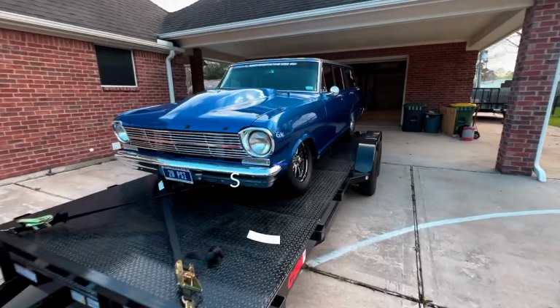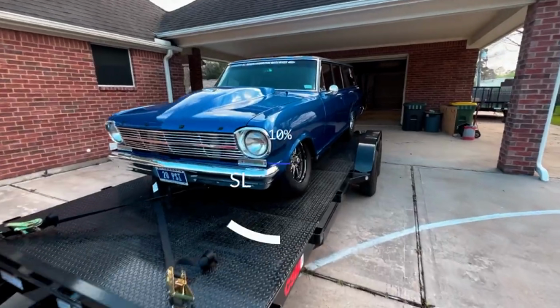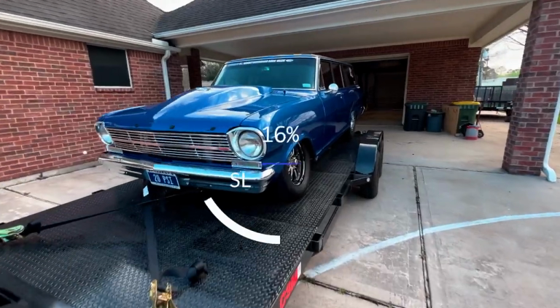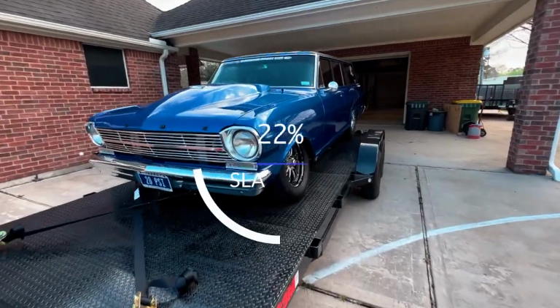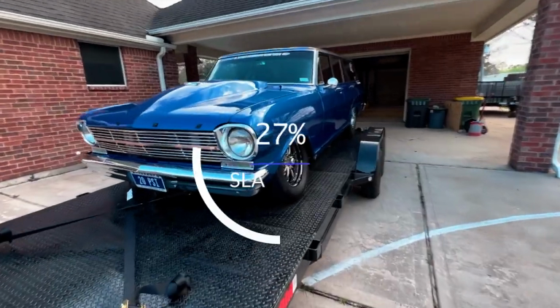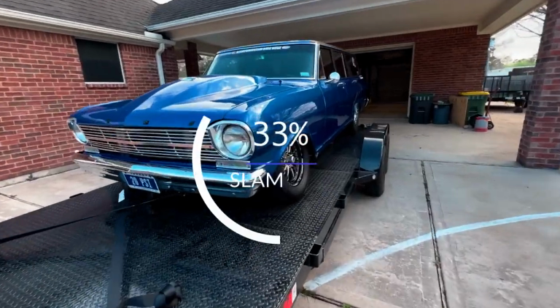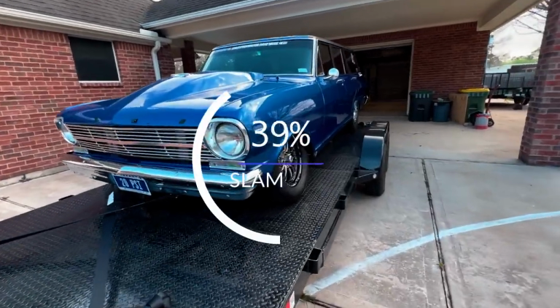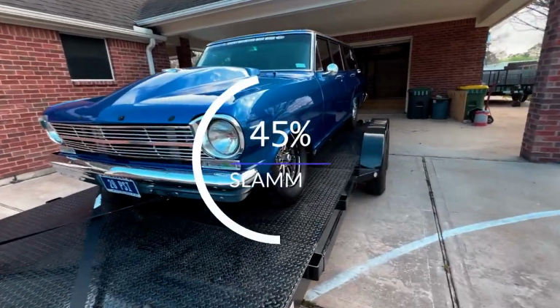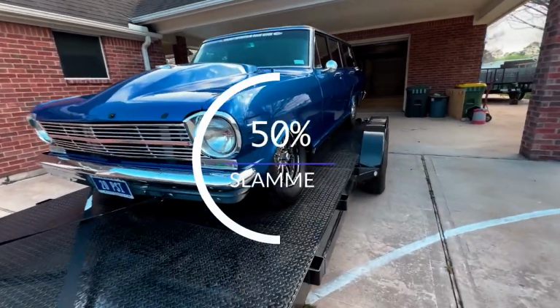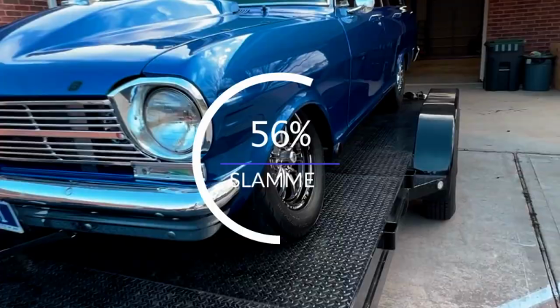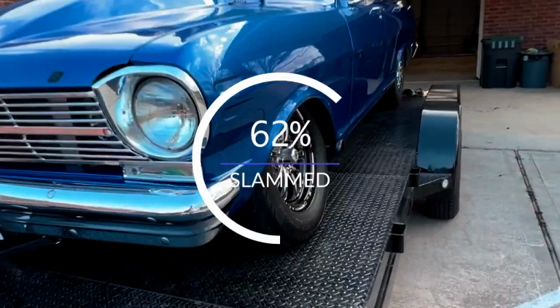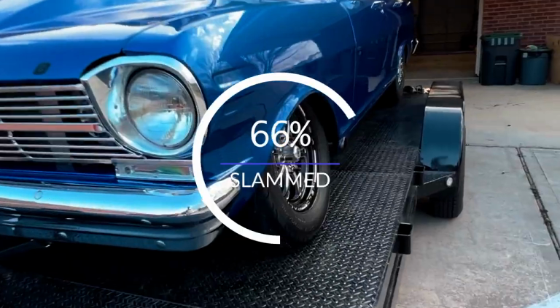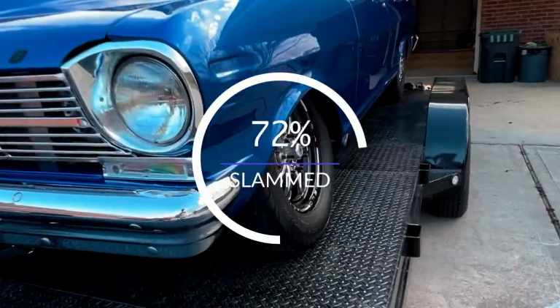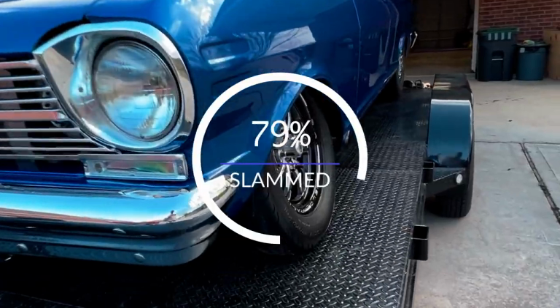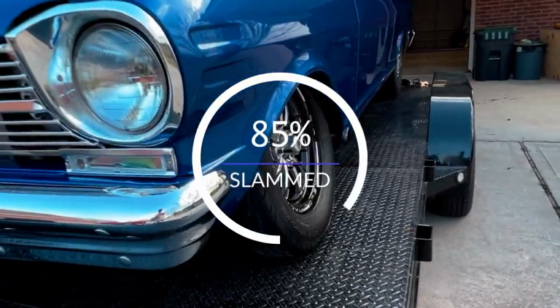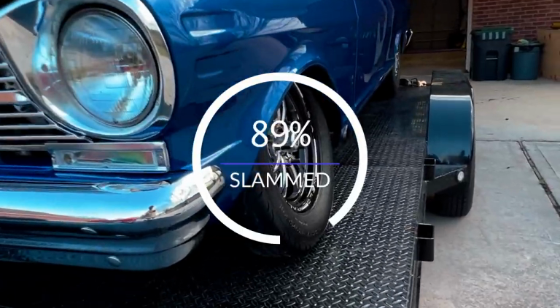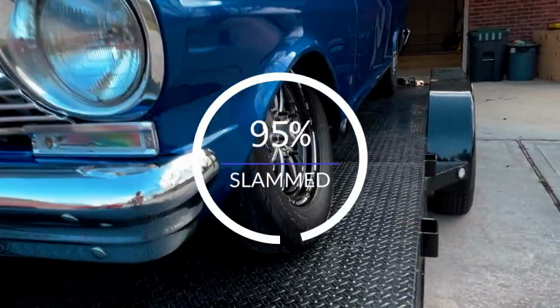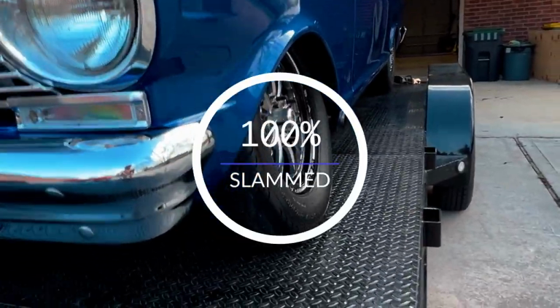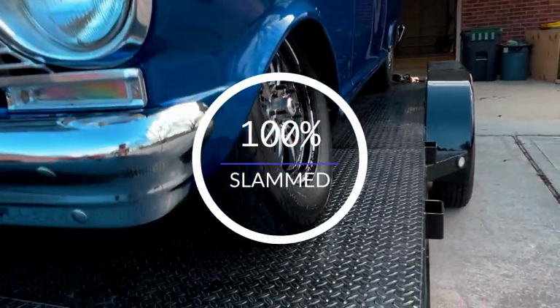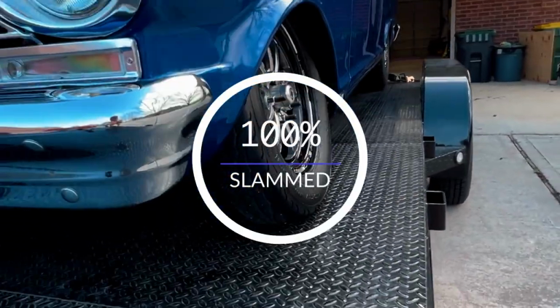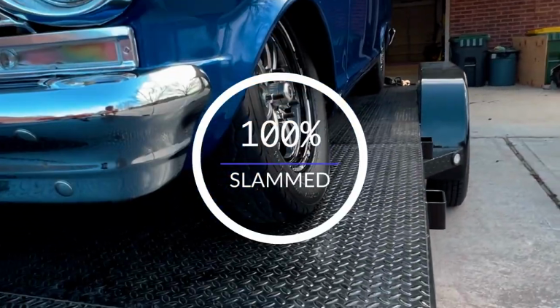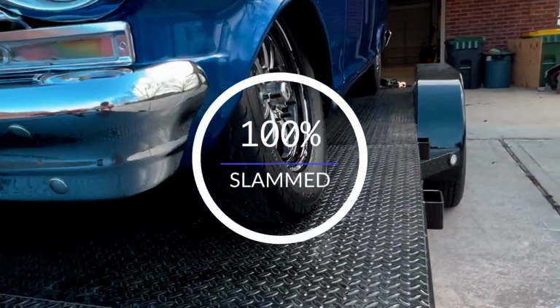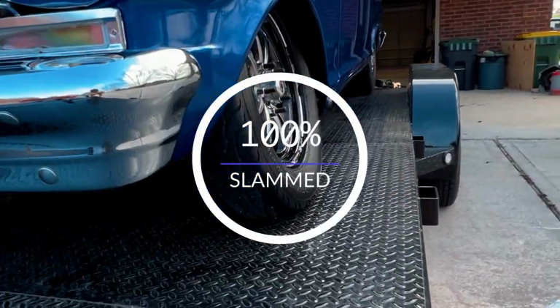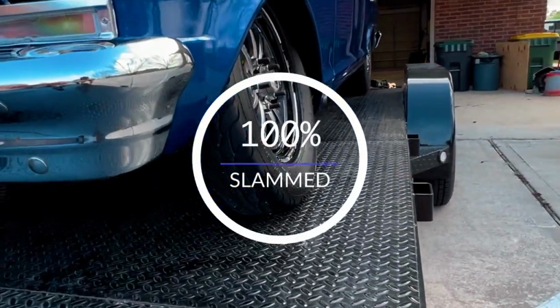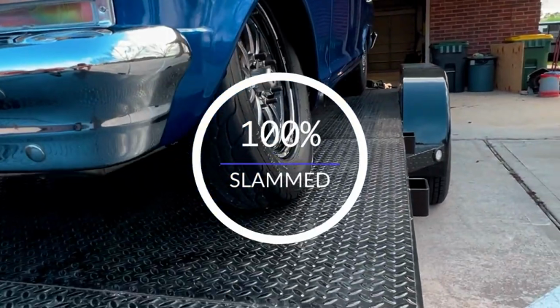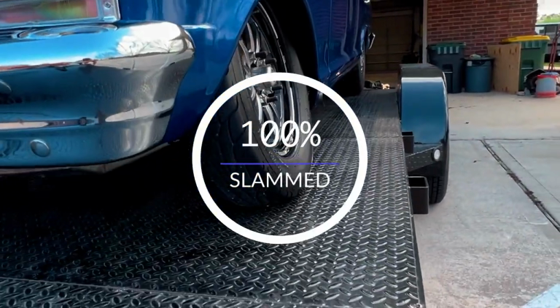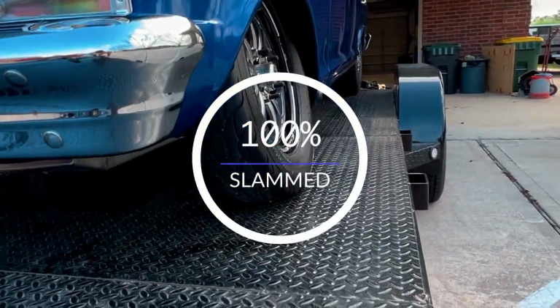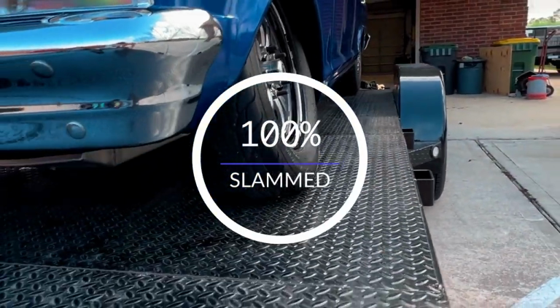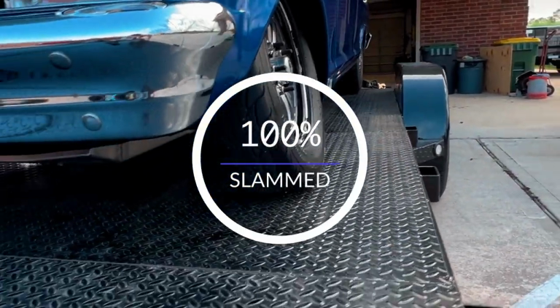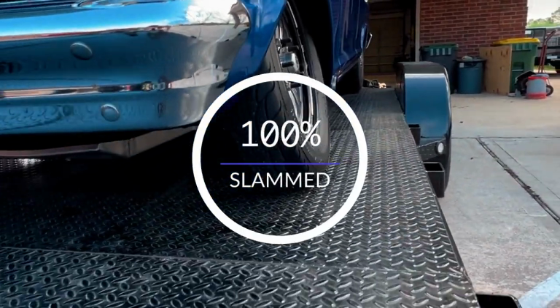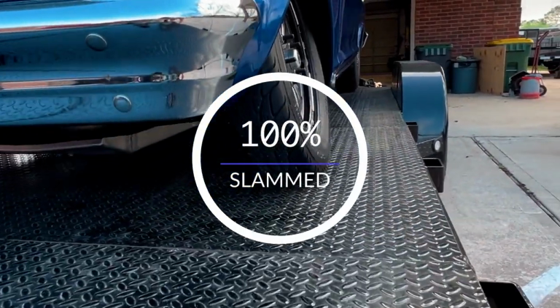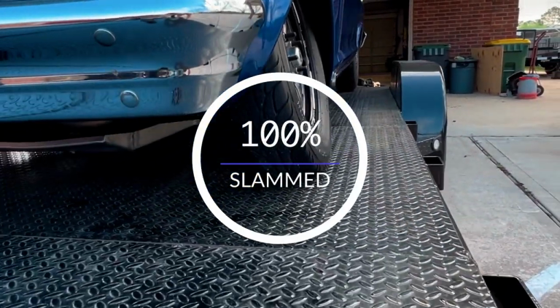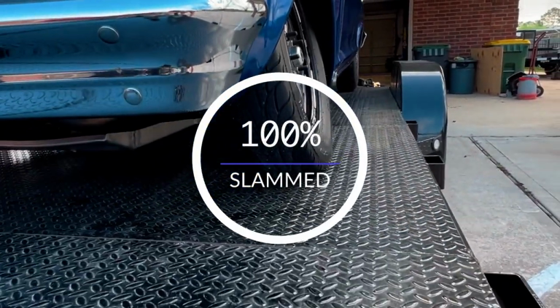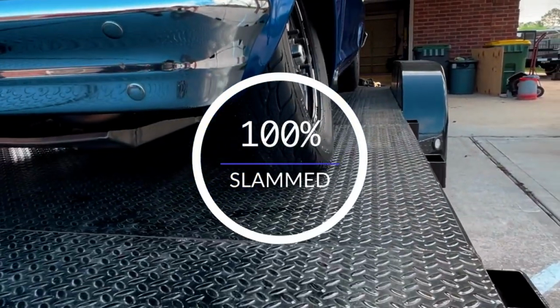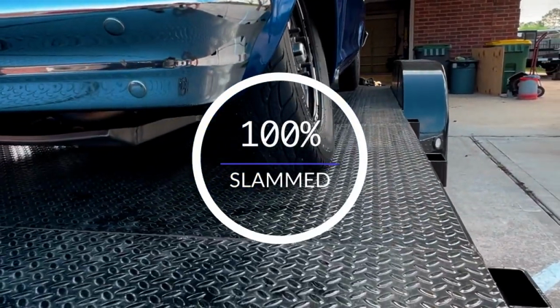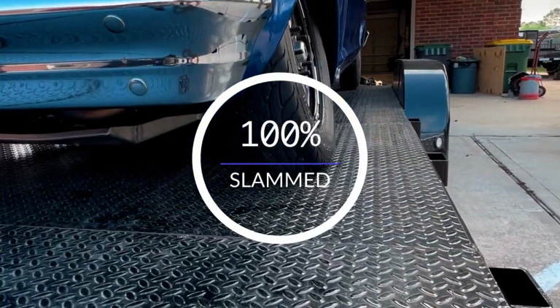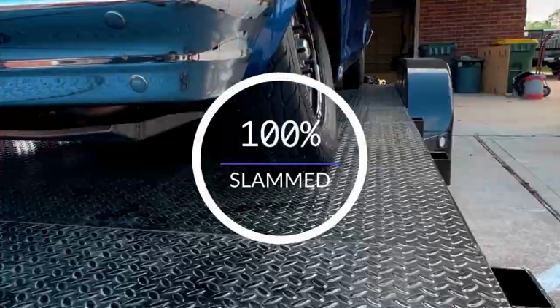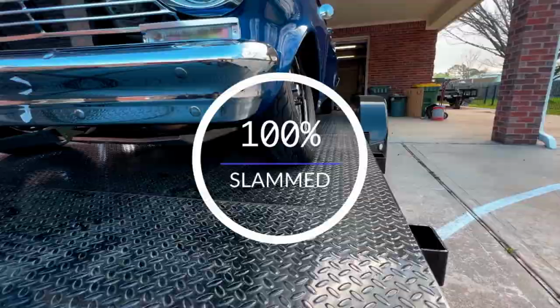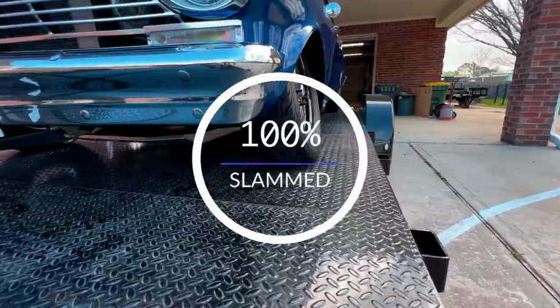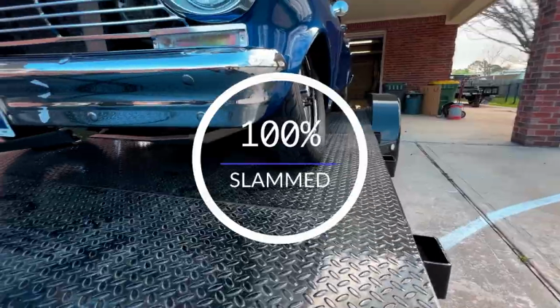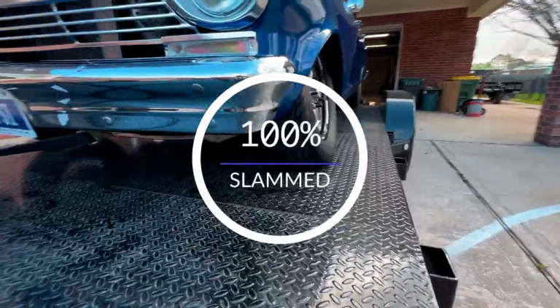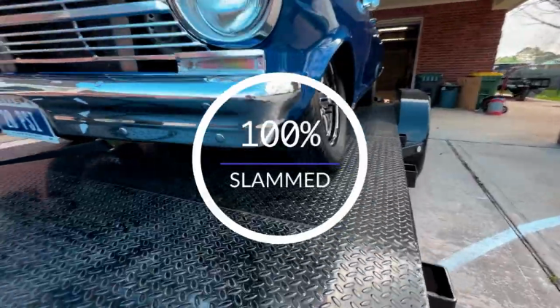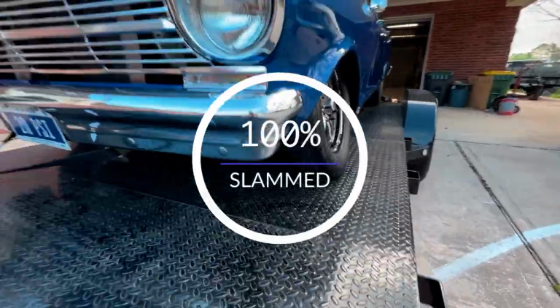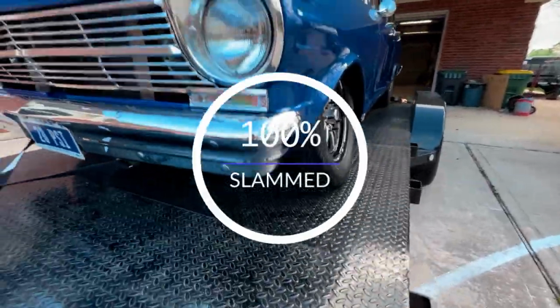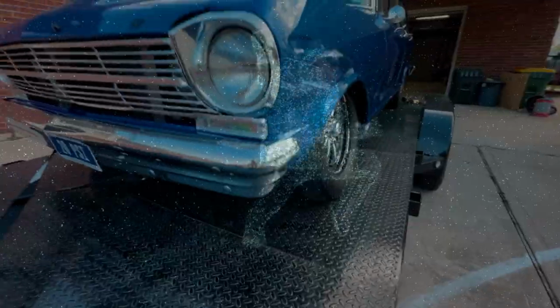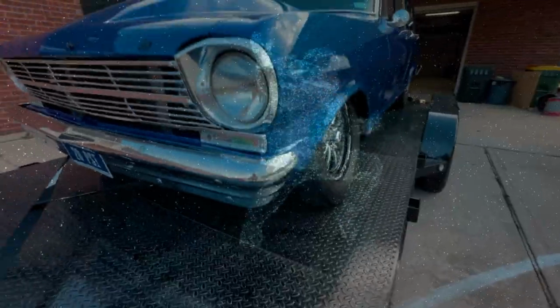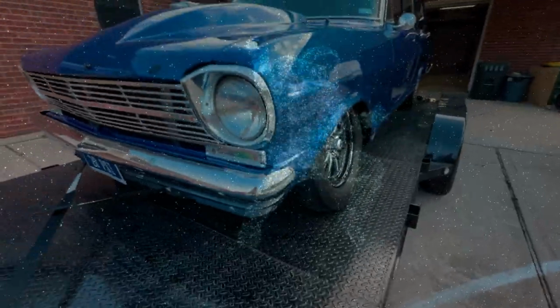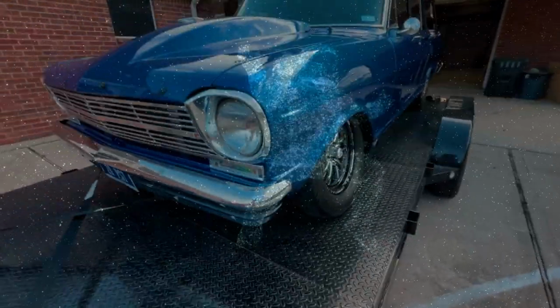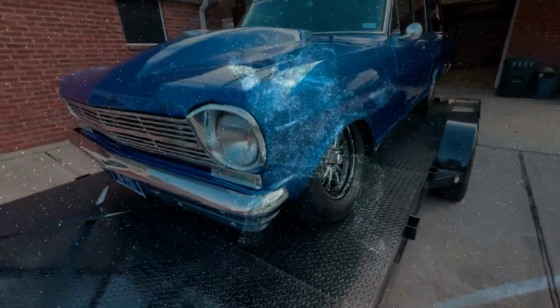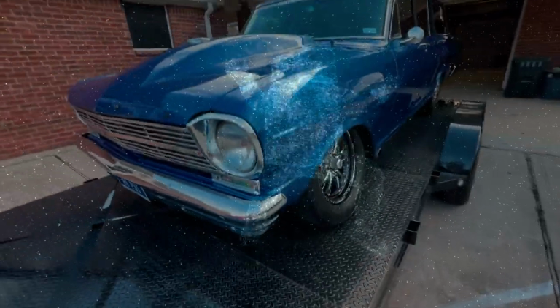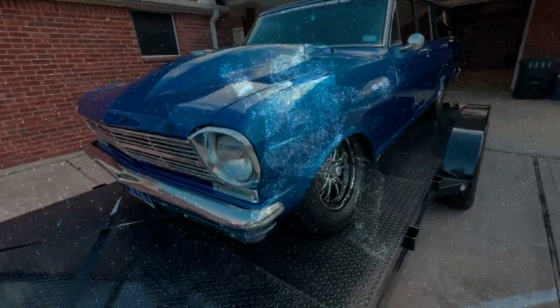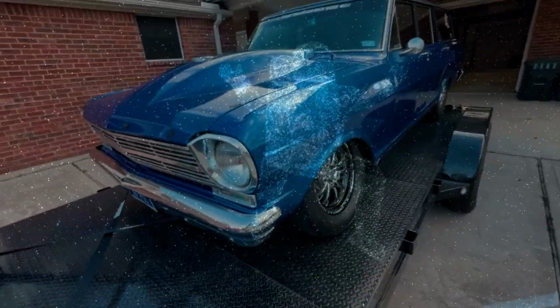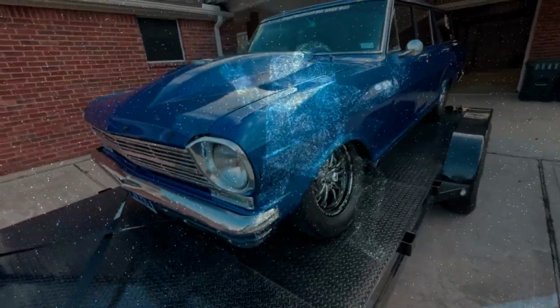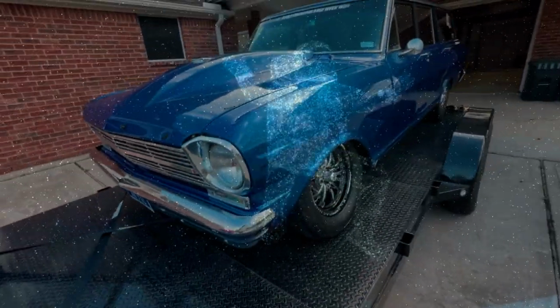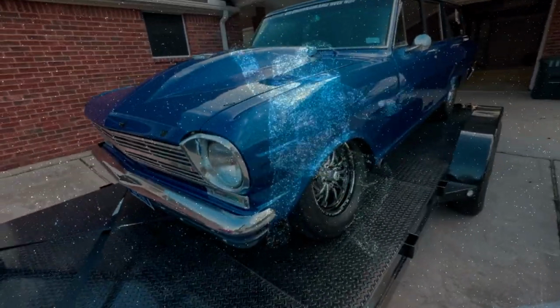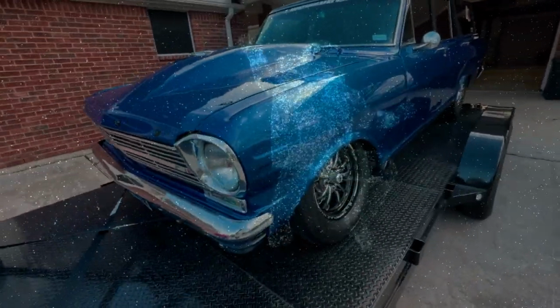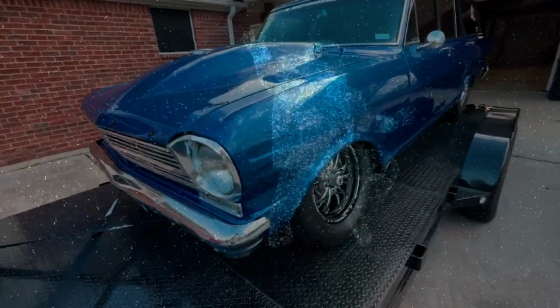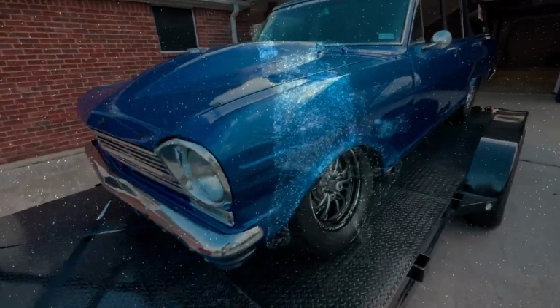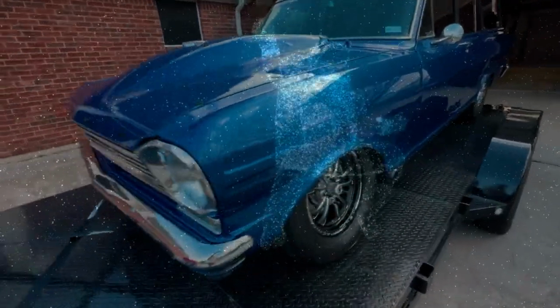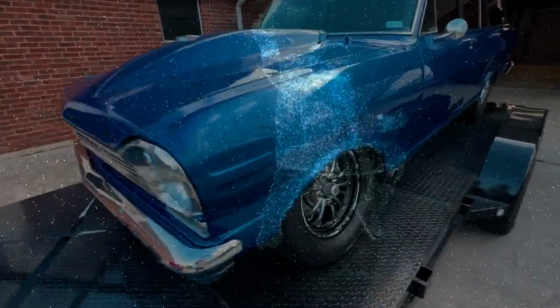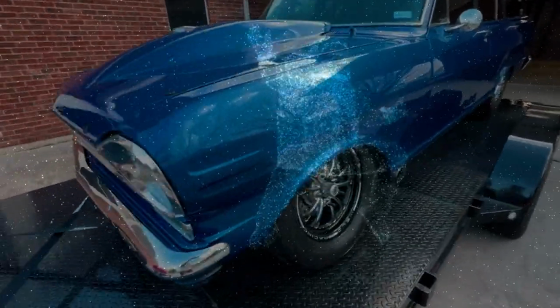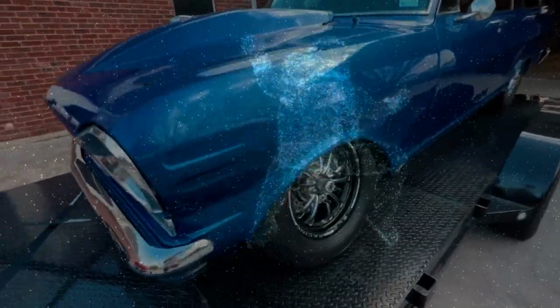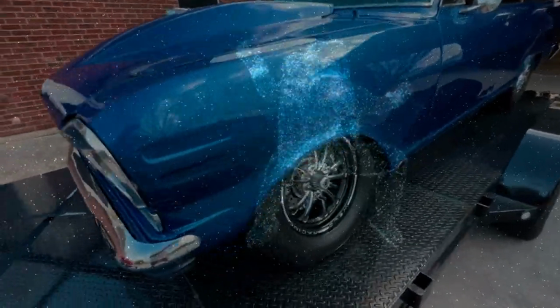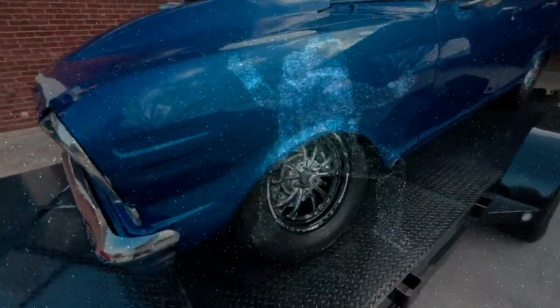Yep, 100 percent — not supposed to be that way. Not sure if it'll buff out.